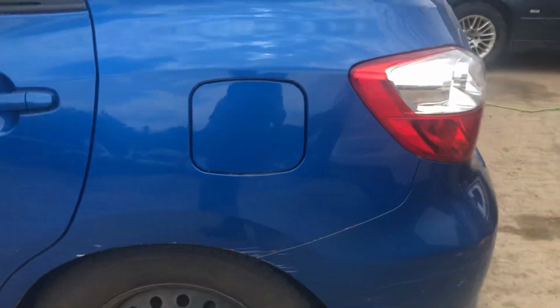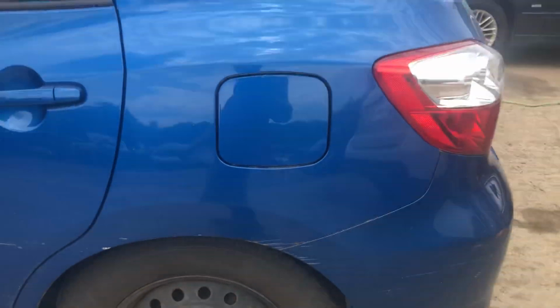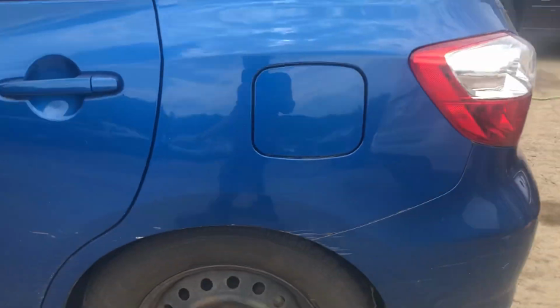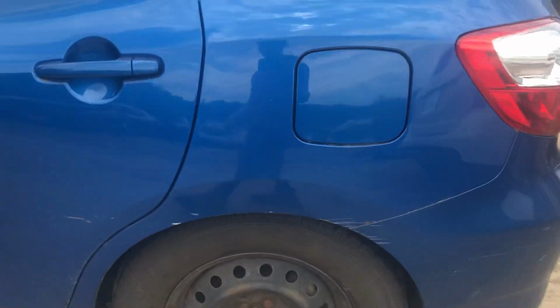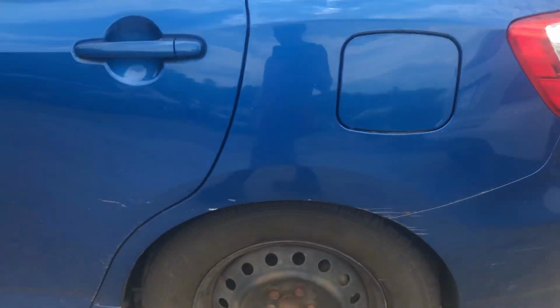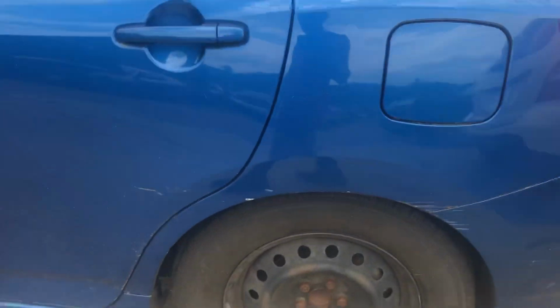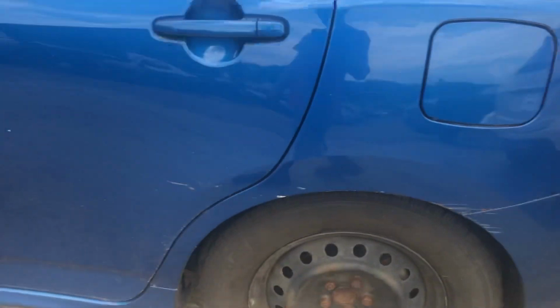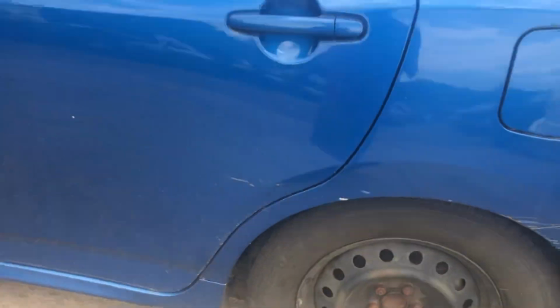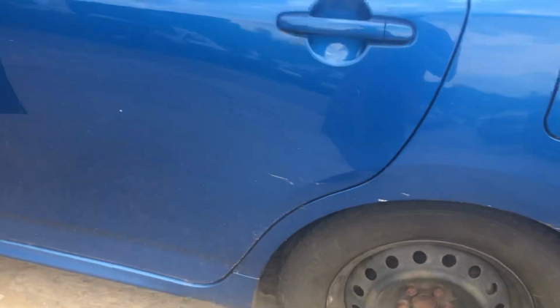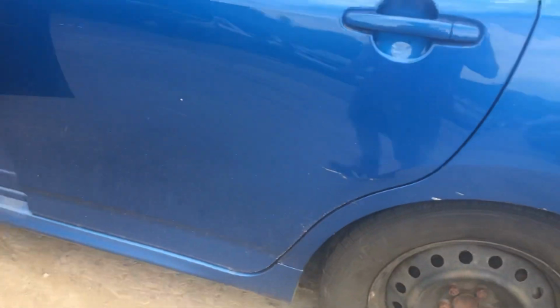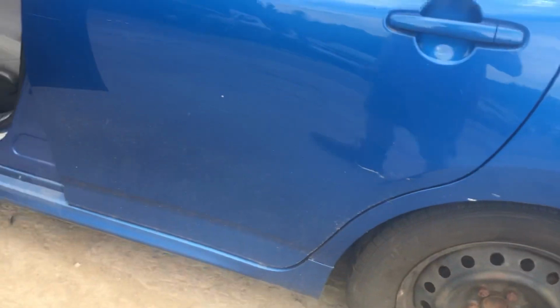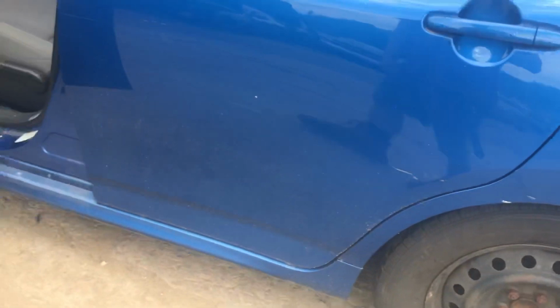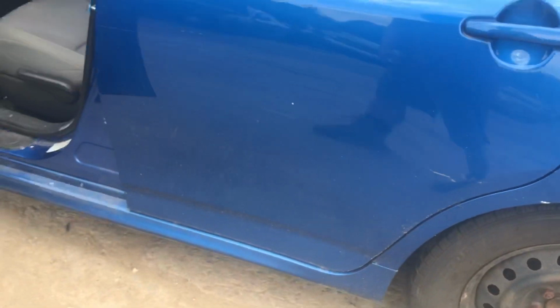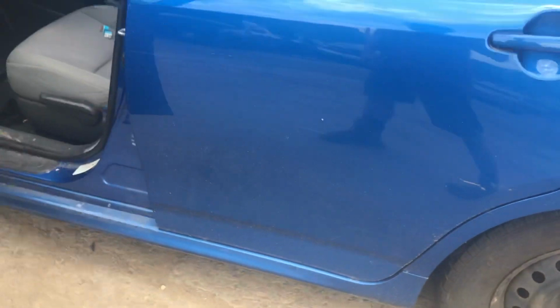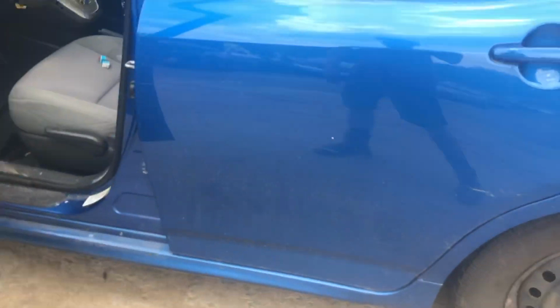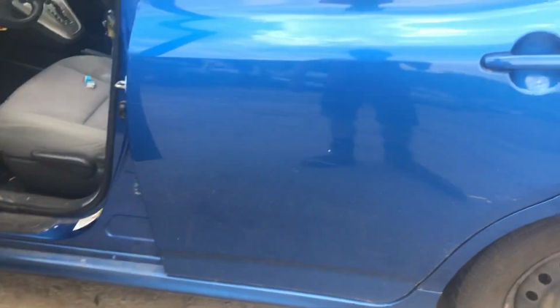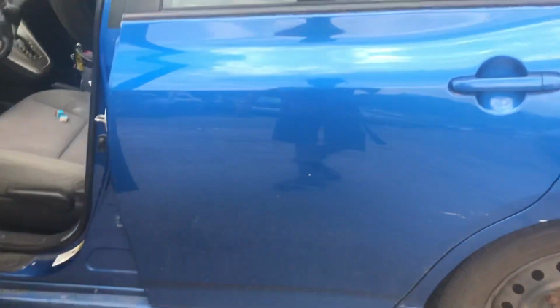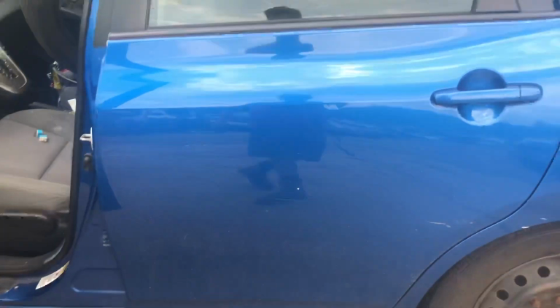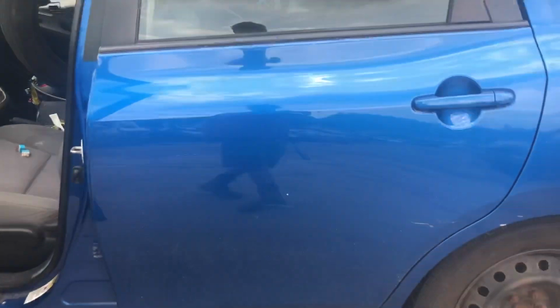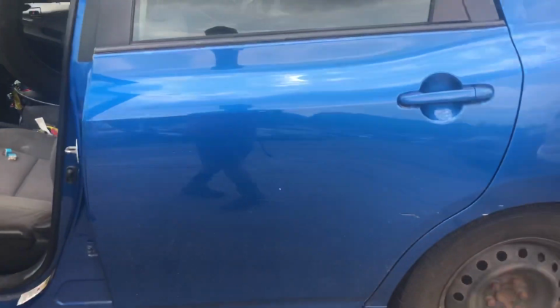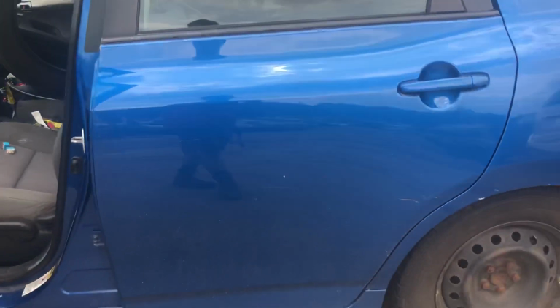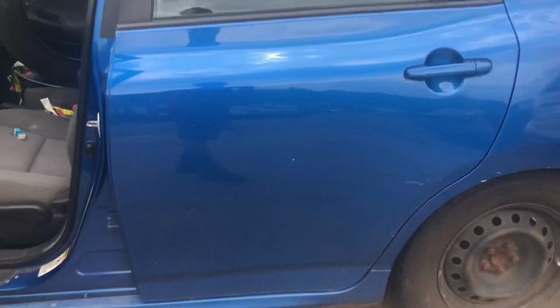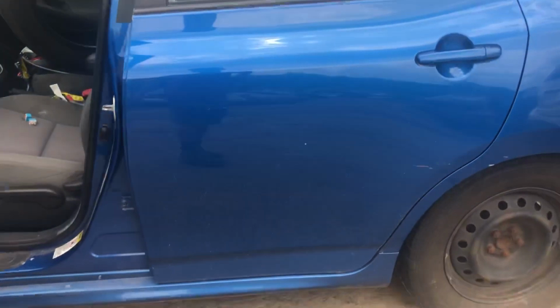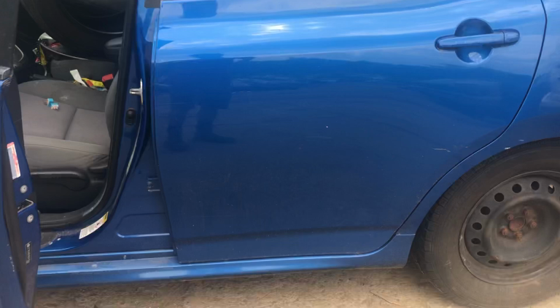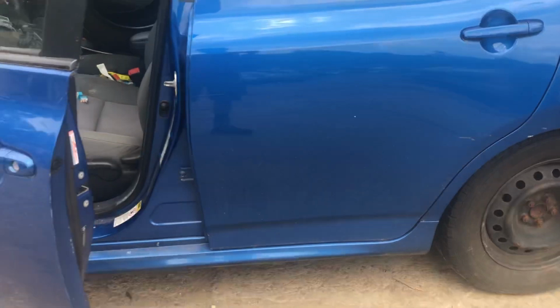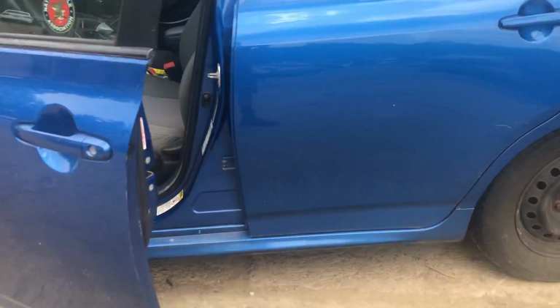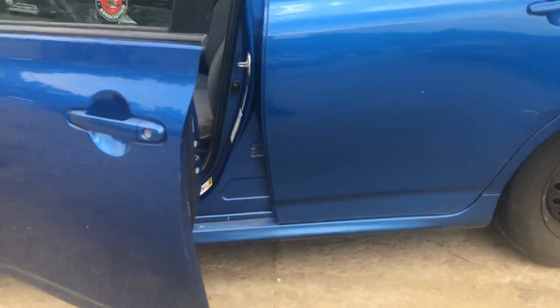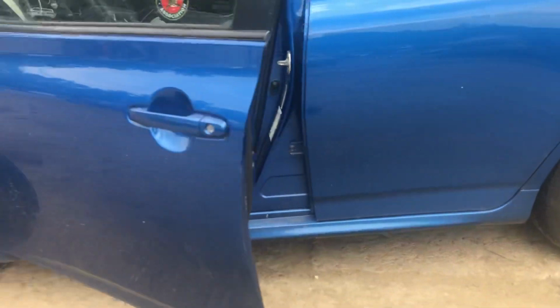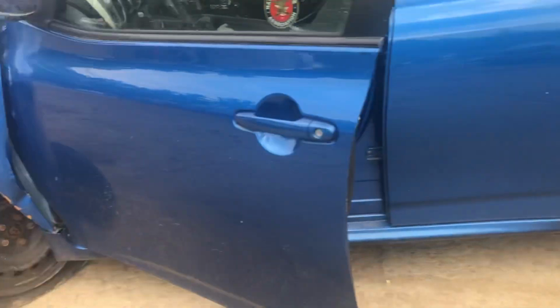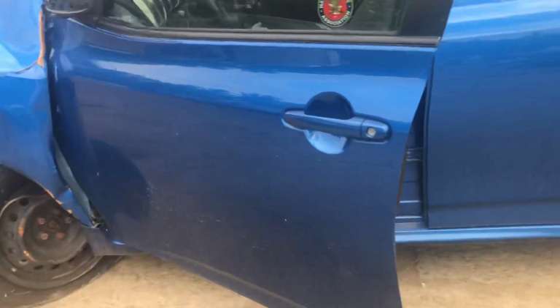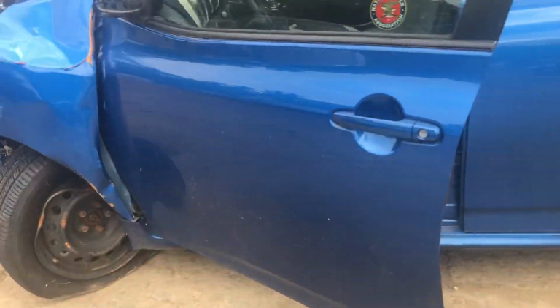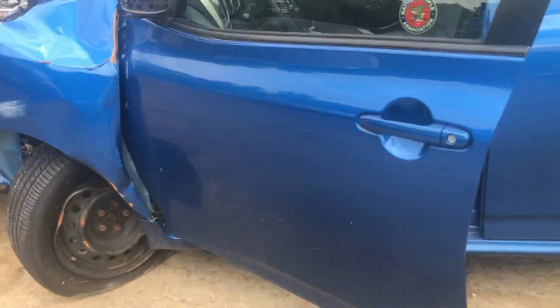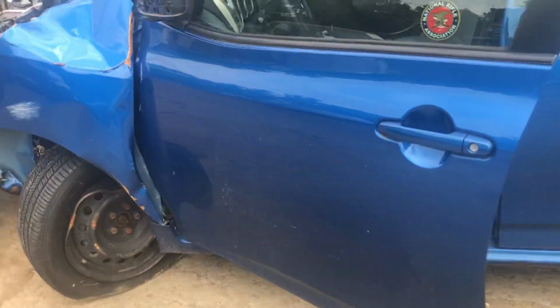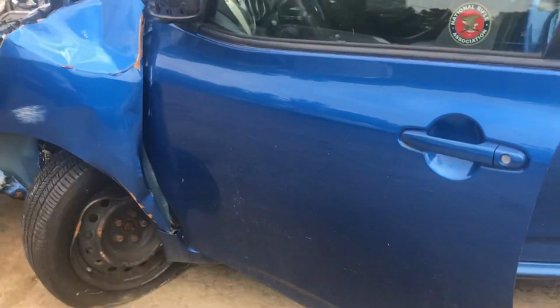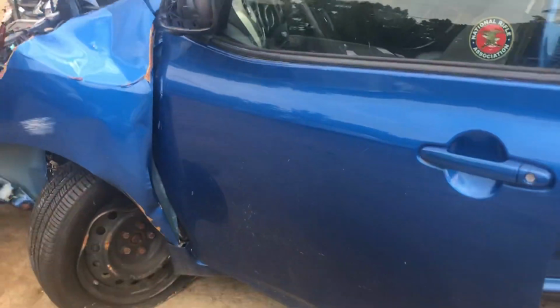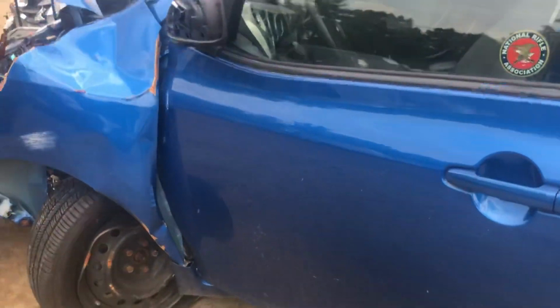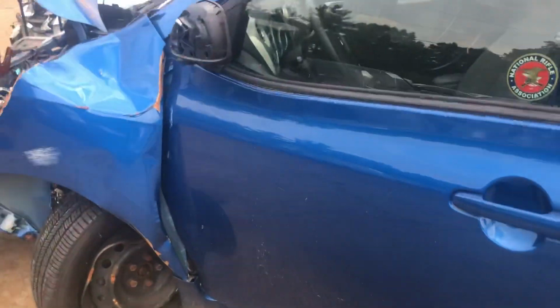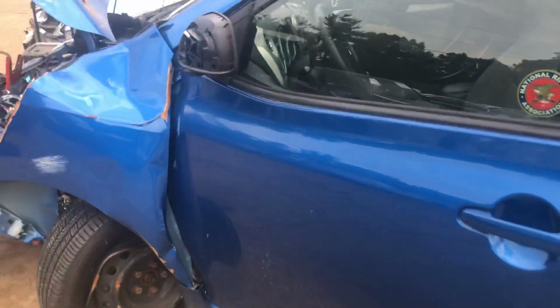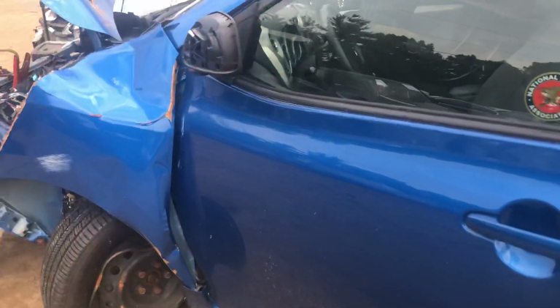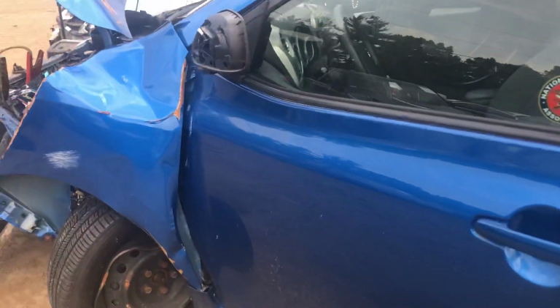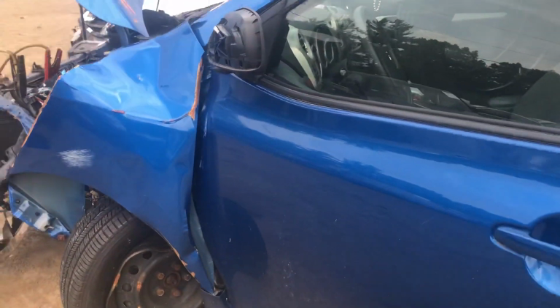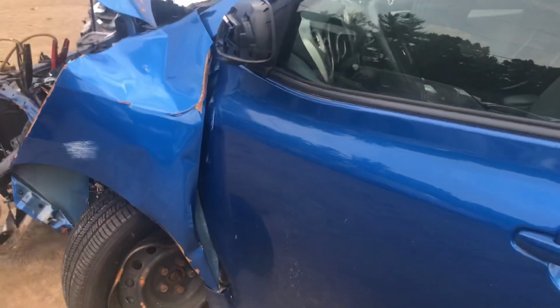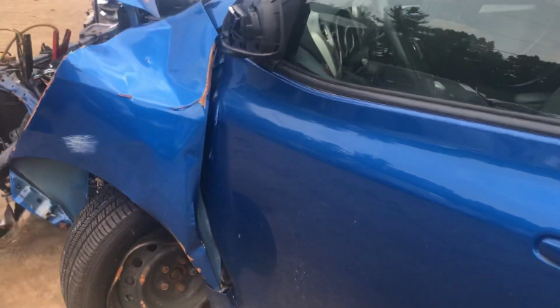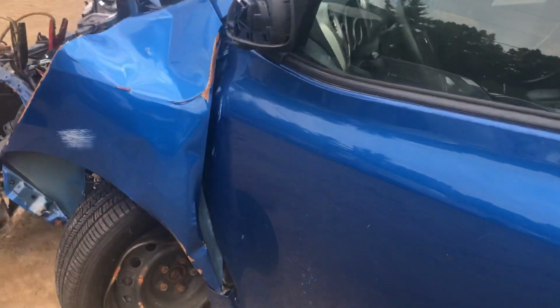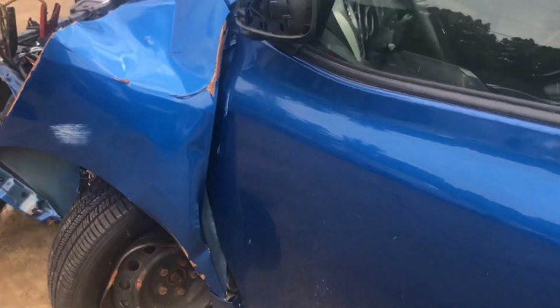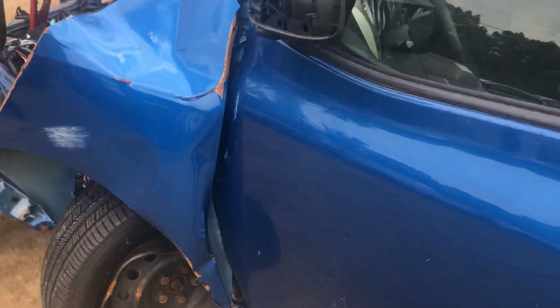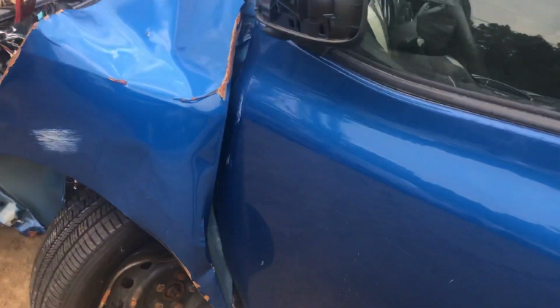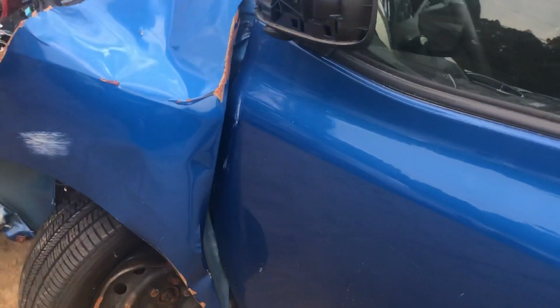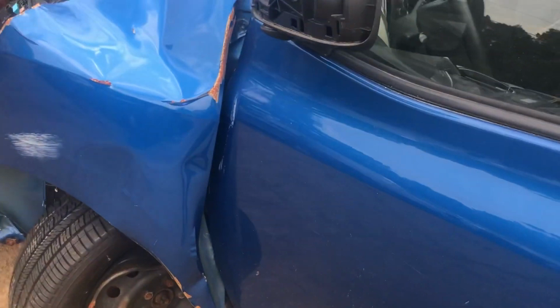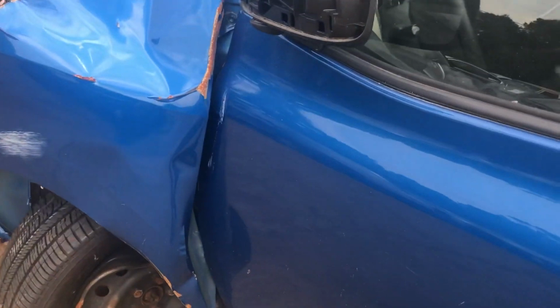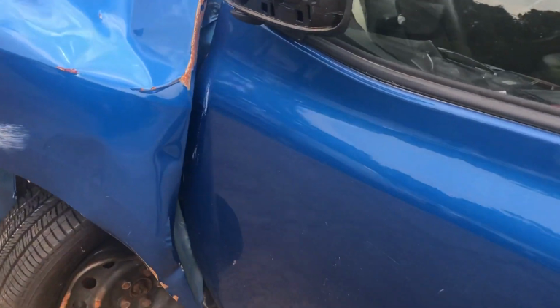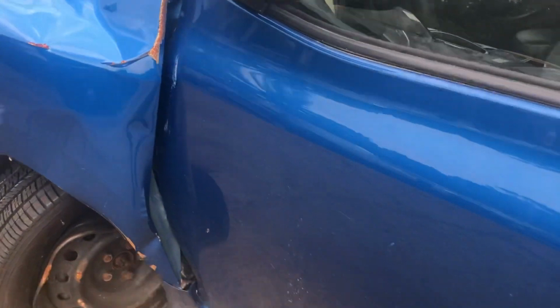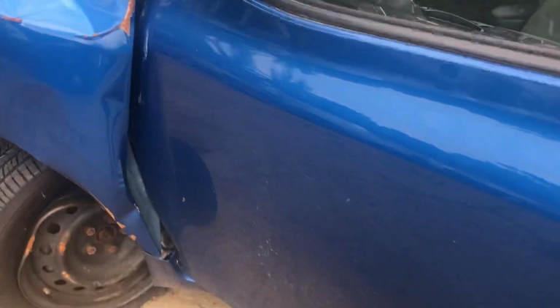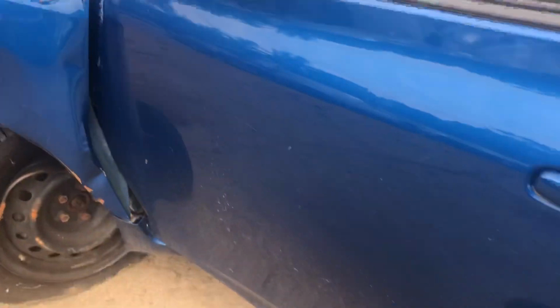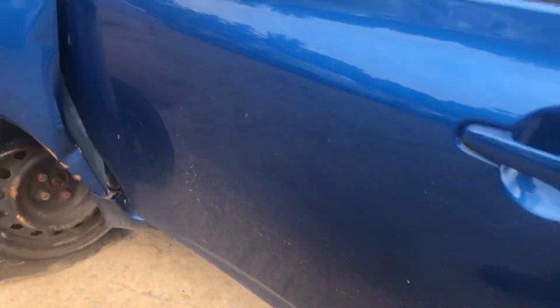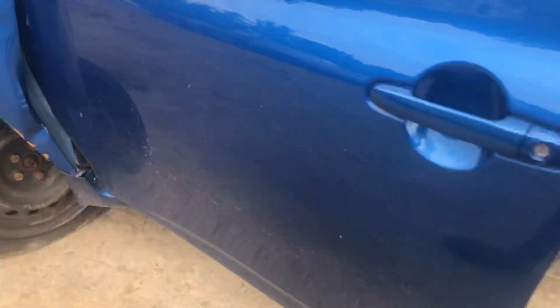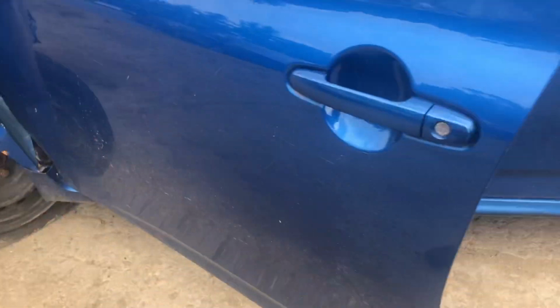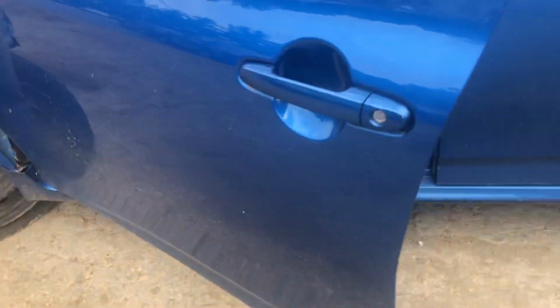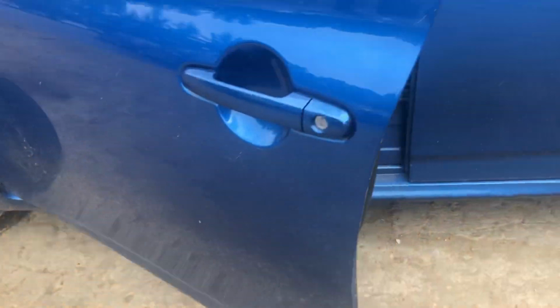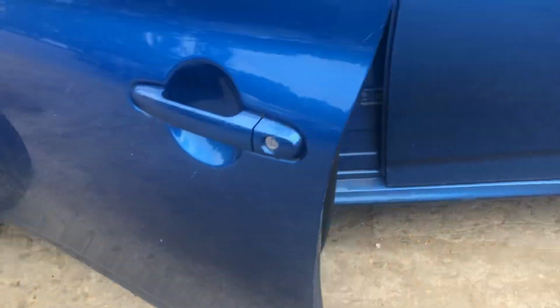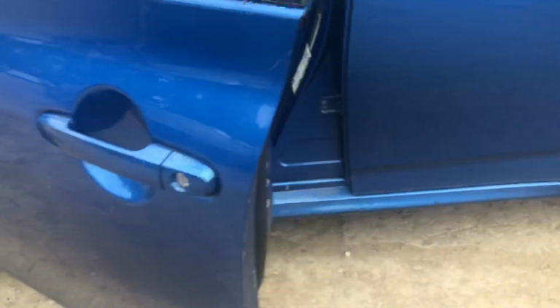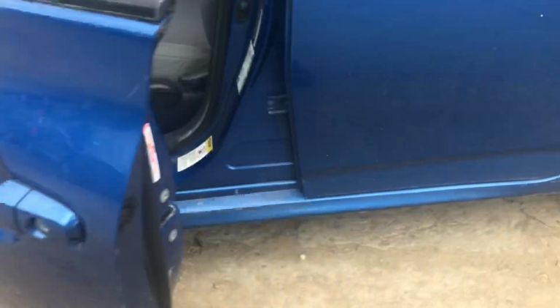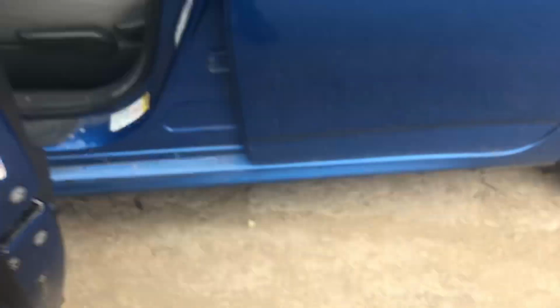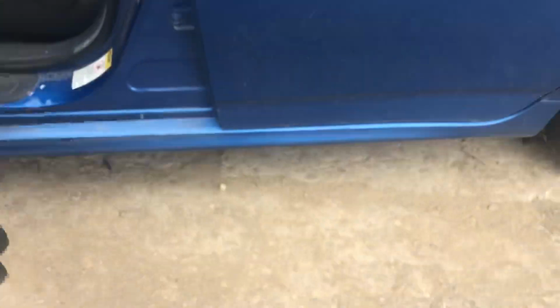Quarter's scratched up. Rear door has a couple scratches. Front door scuffed up — looks like it went to the fender there.